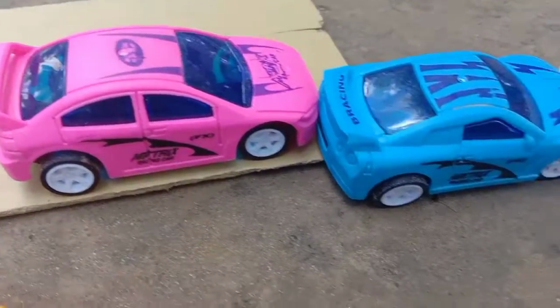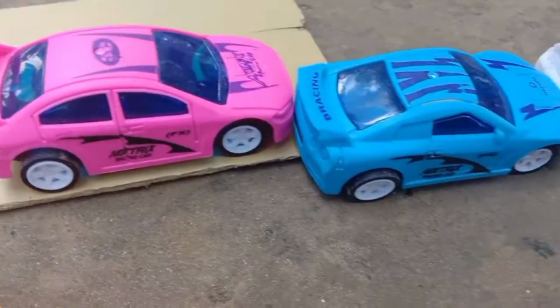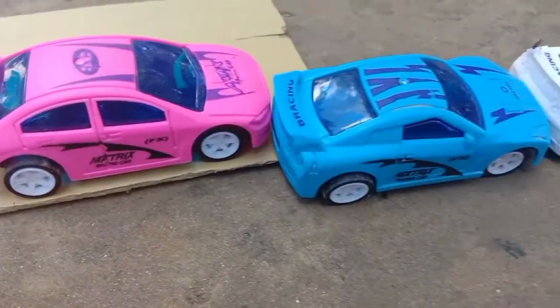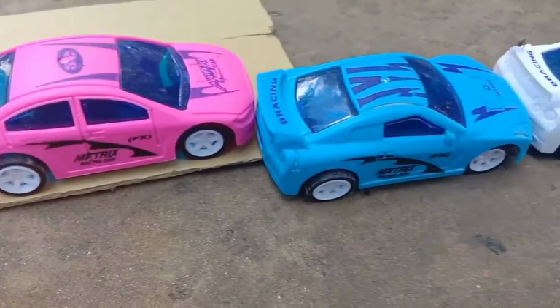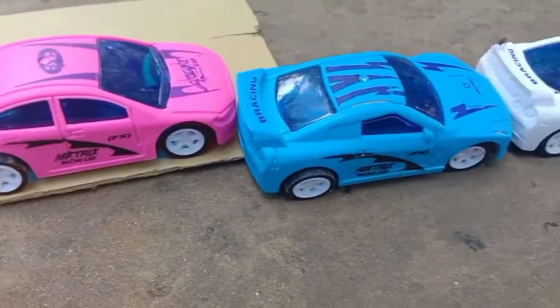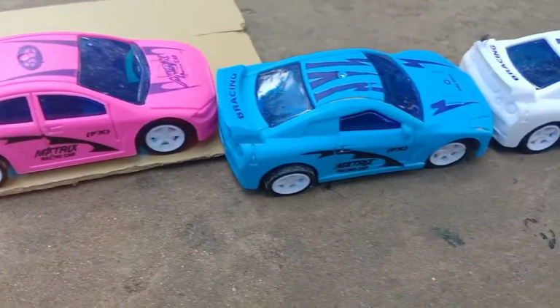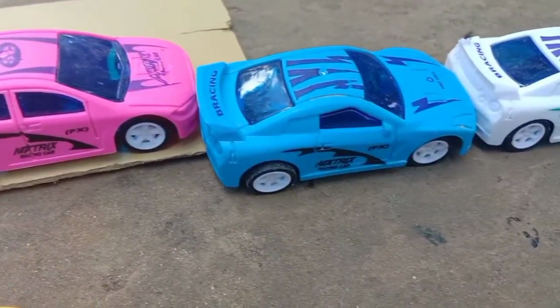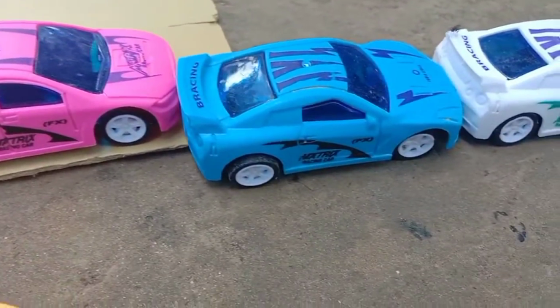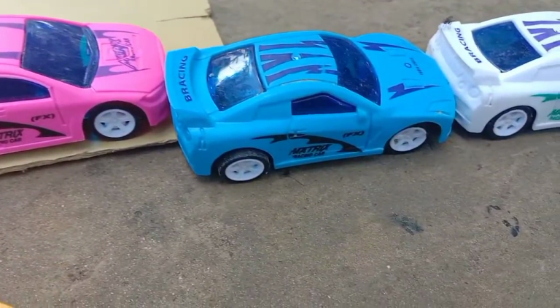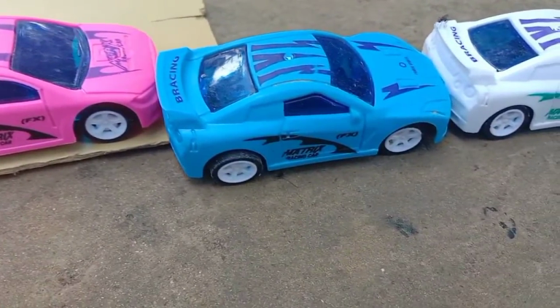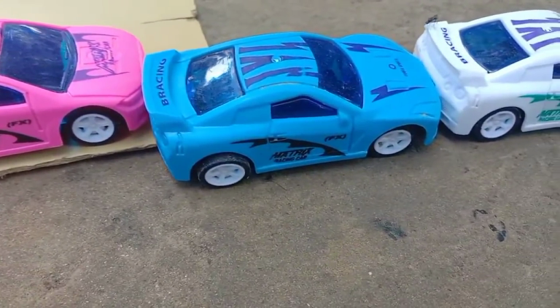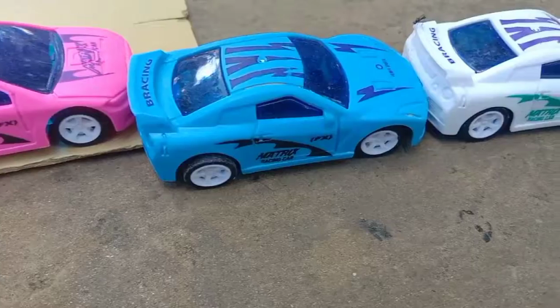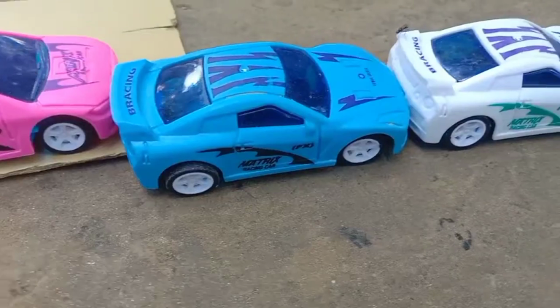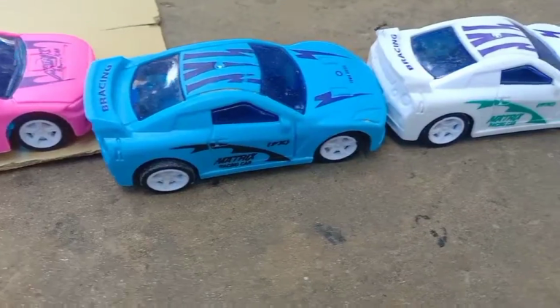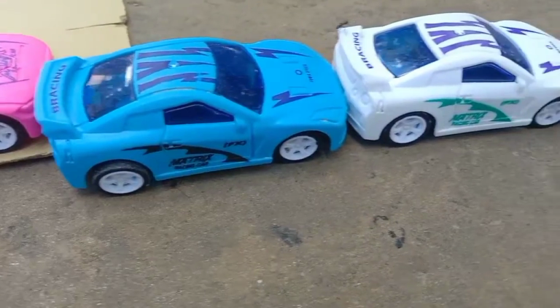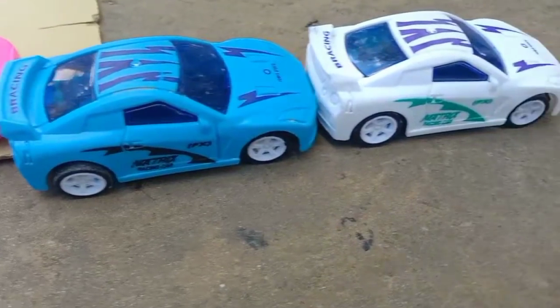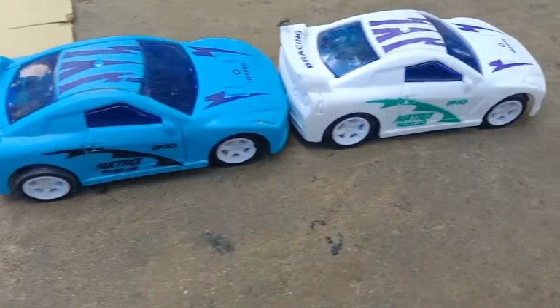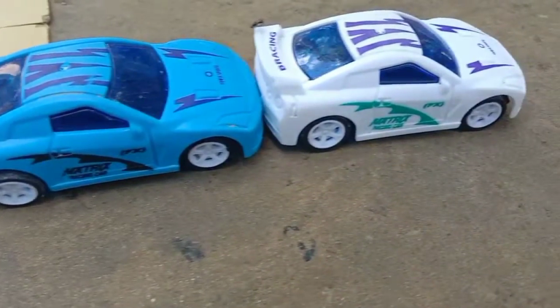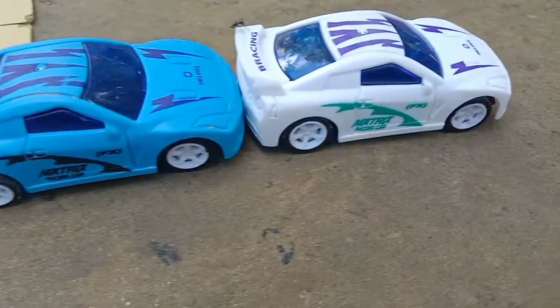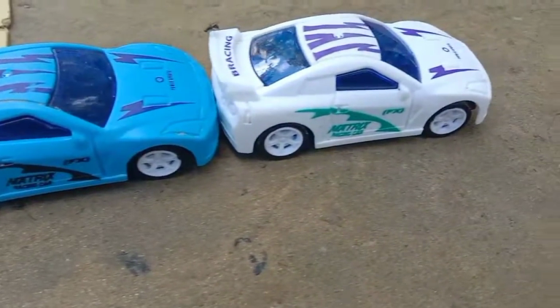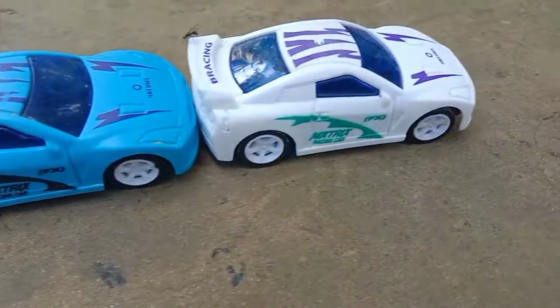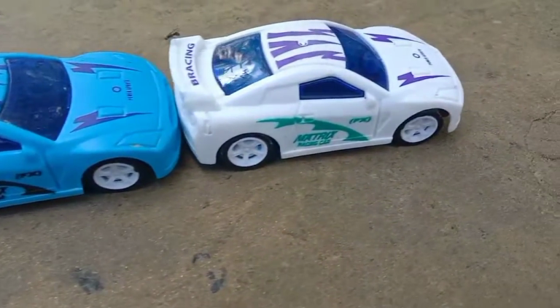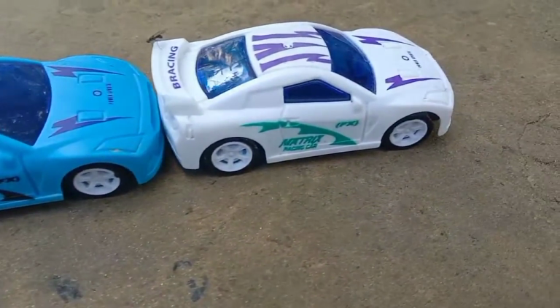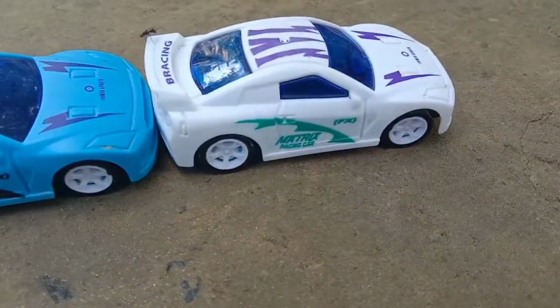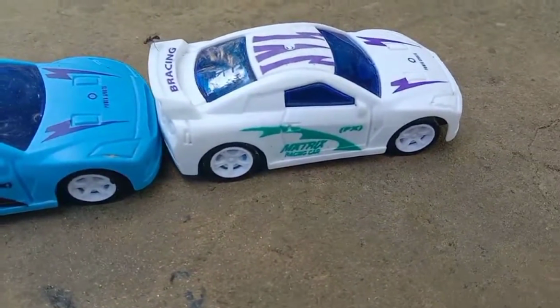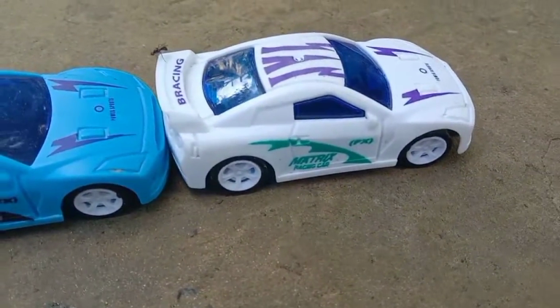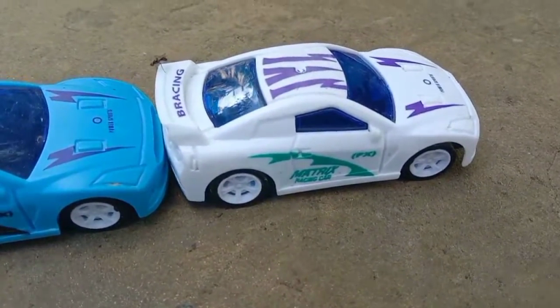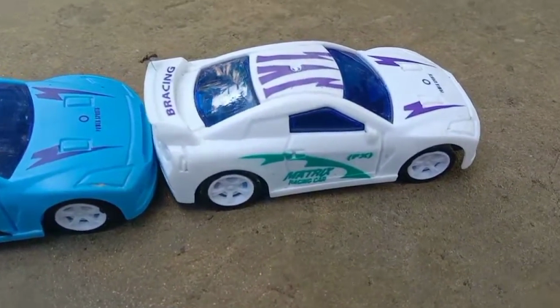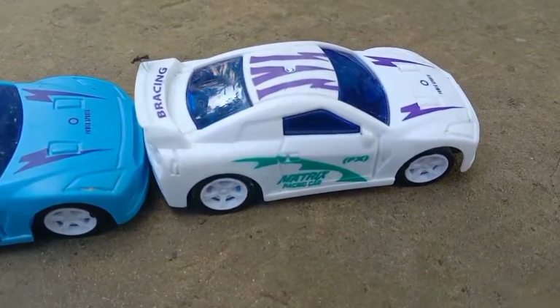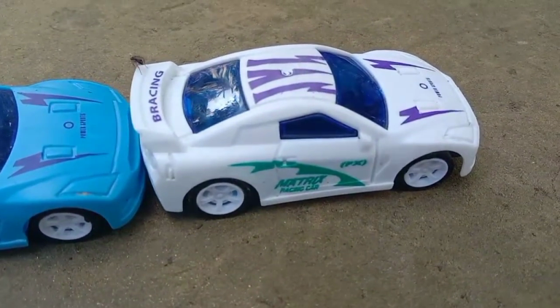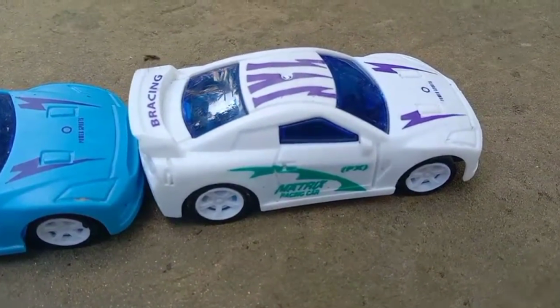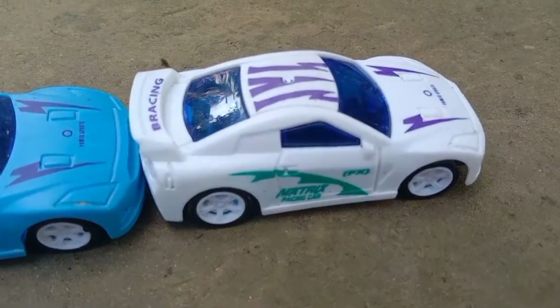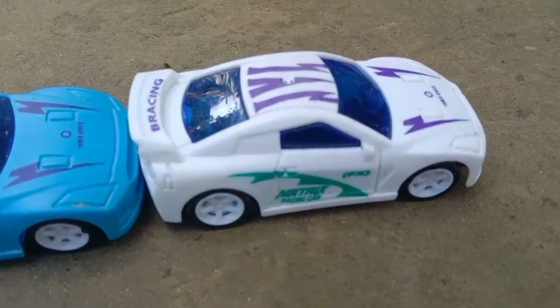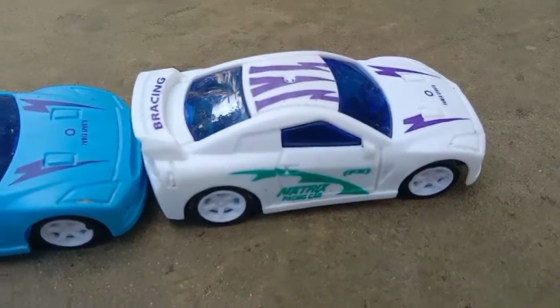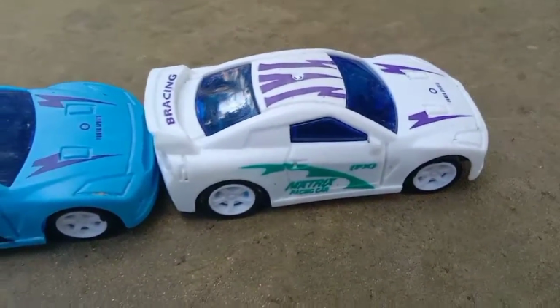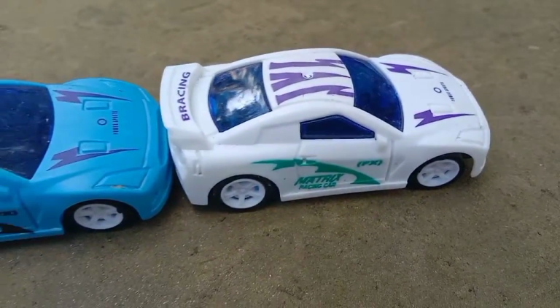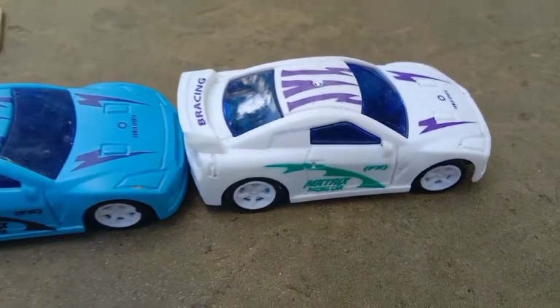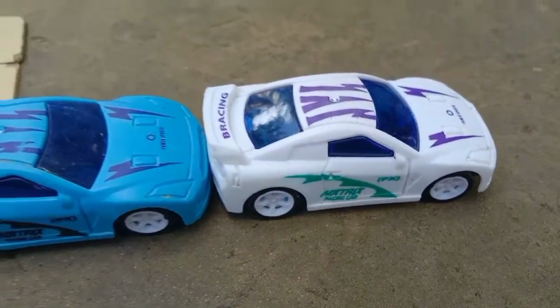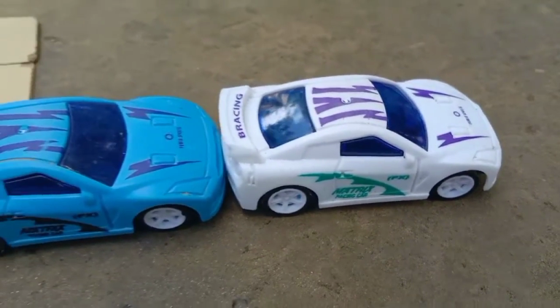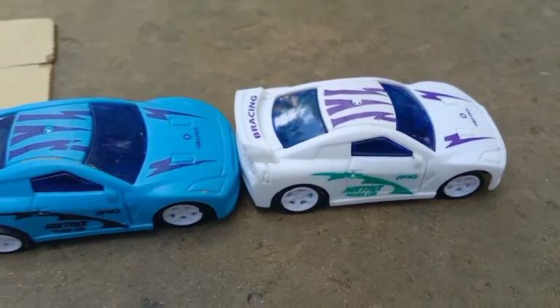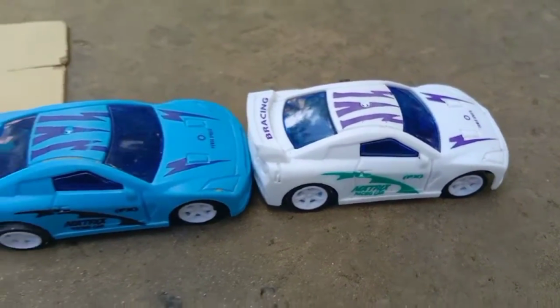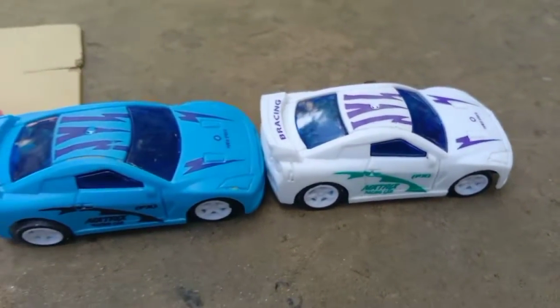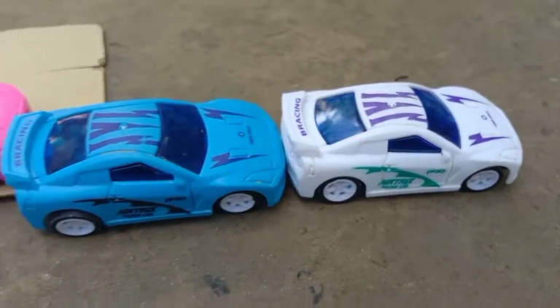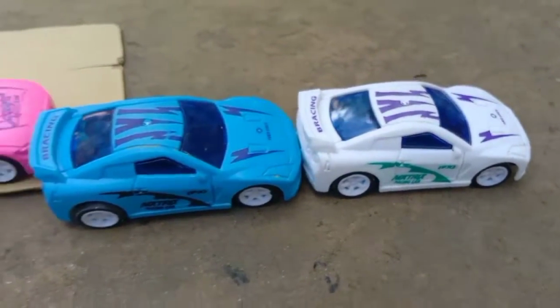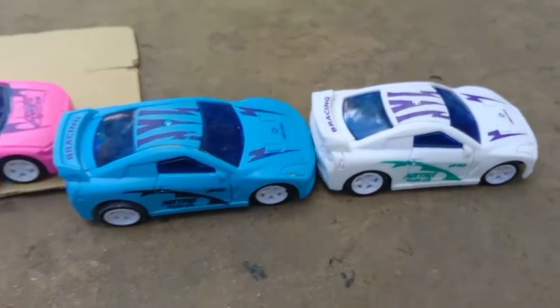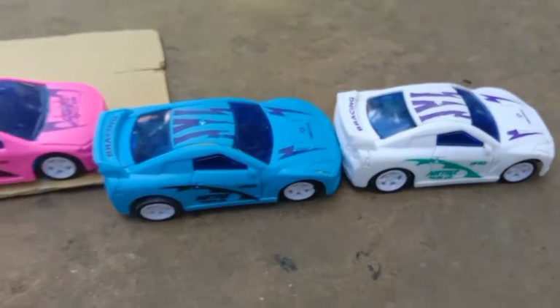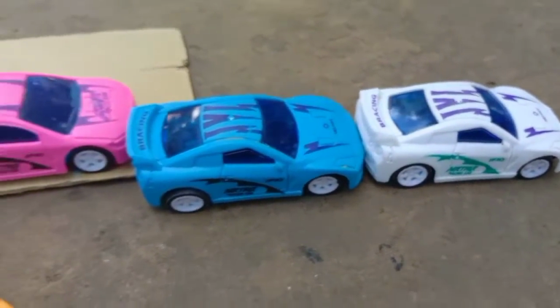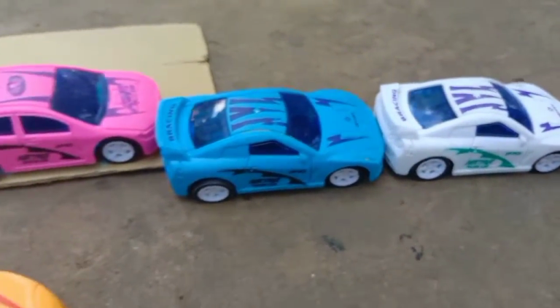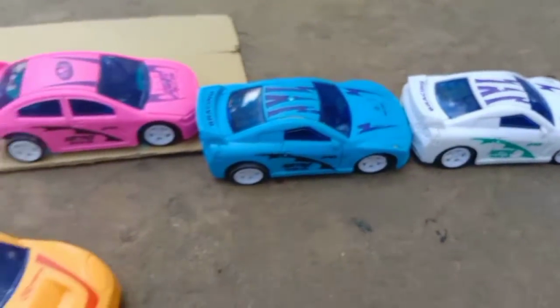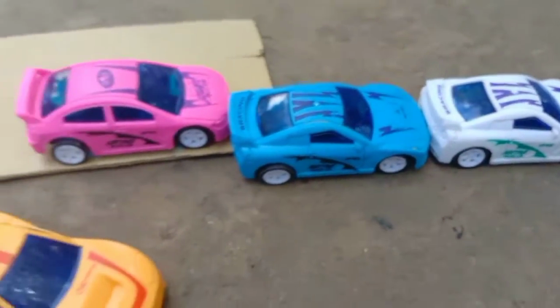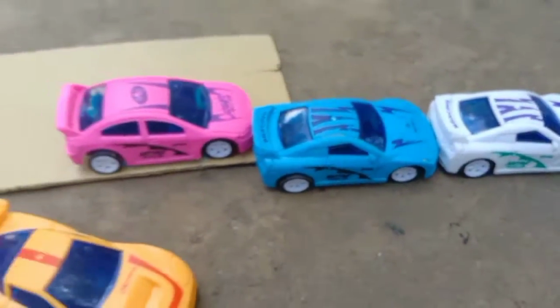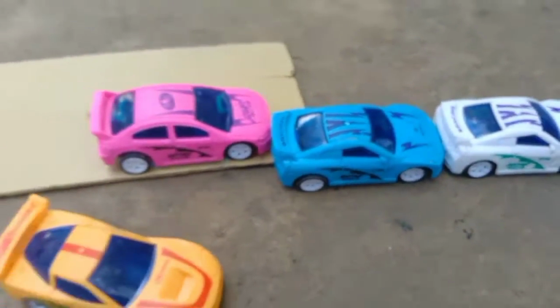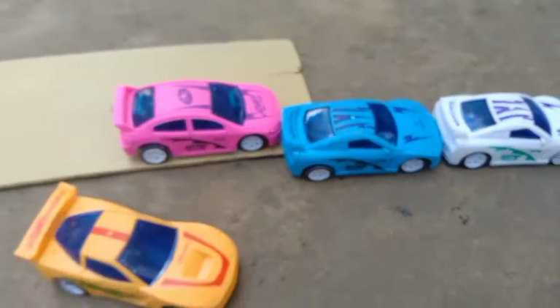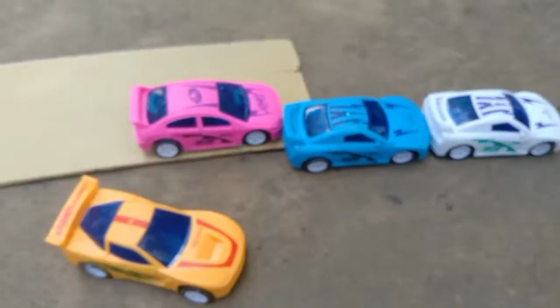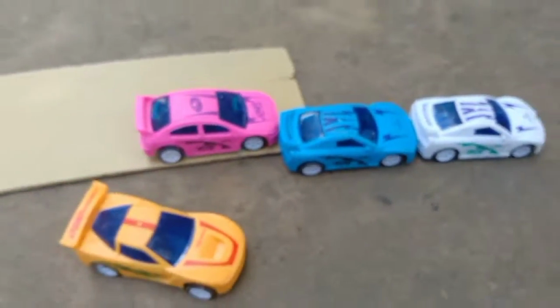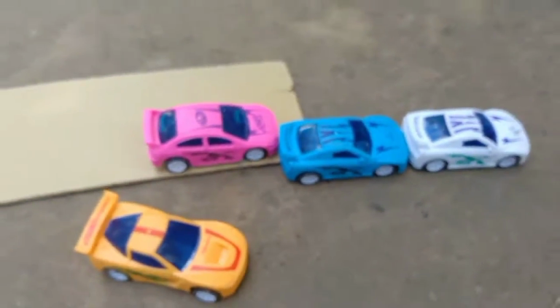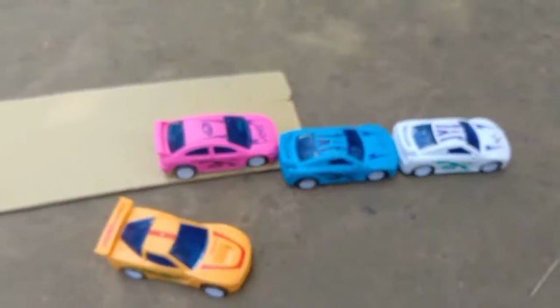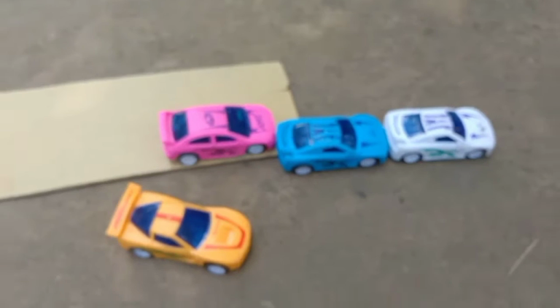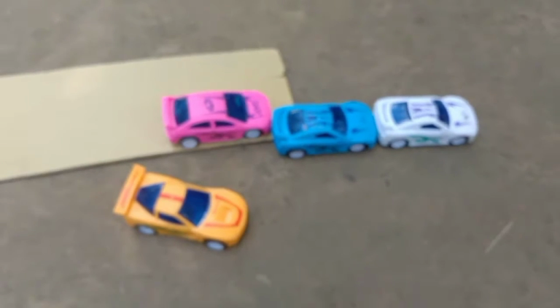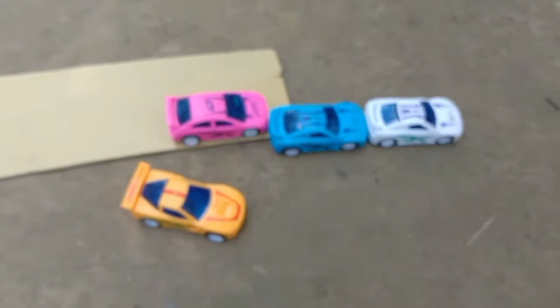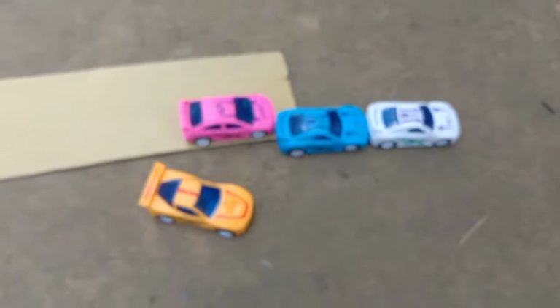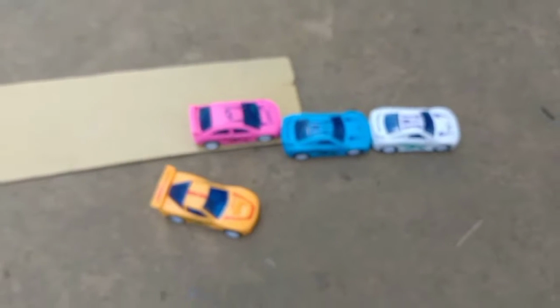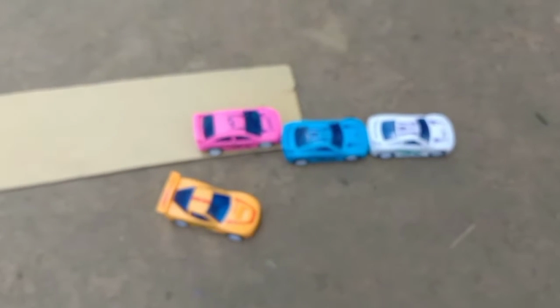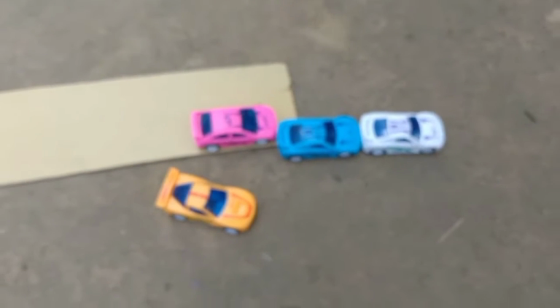All these are brand new cars. Thanks for watching — please subscribe!